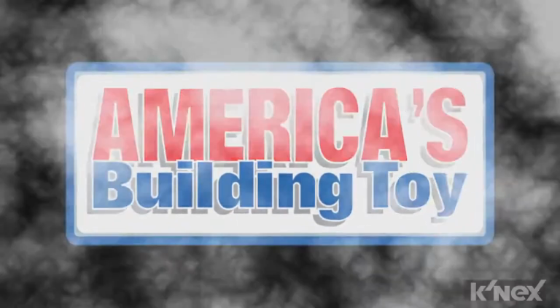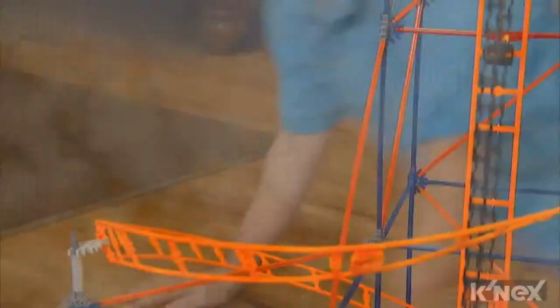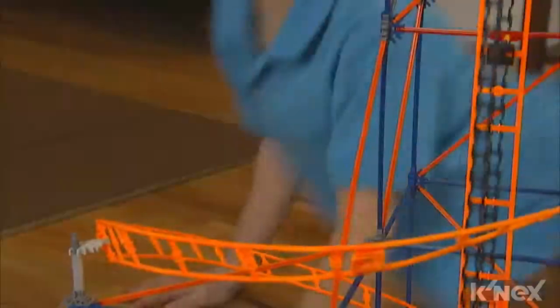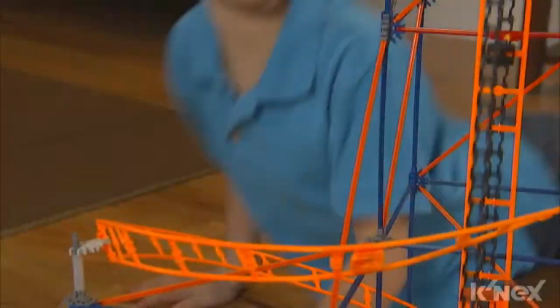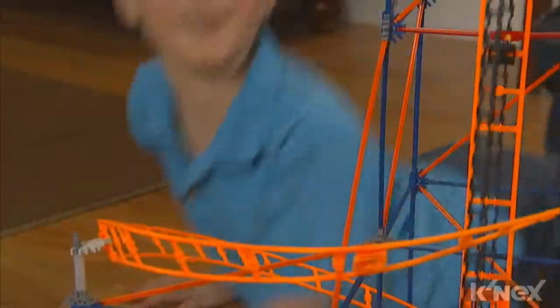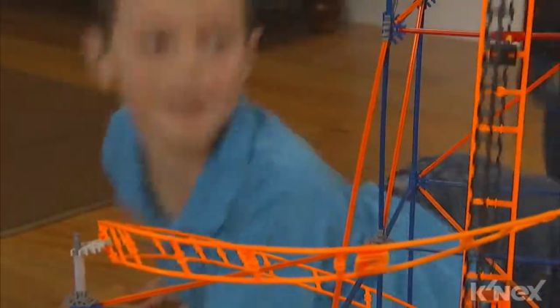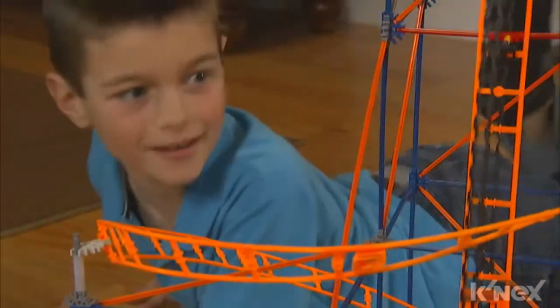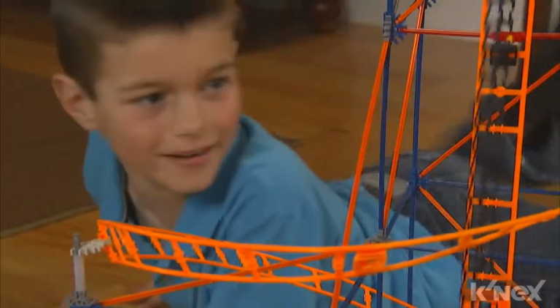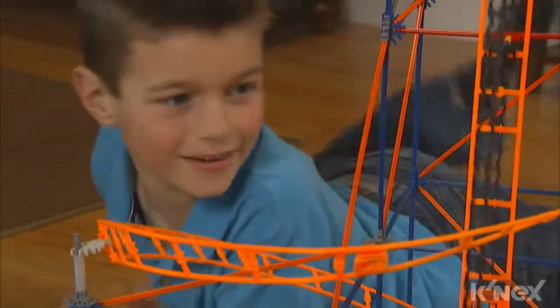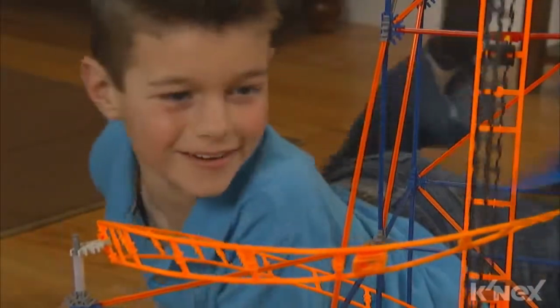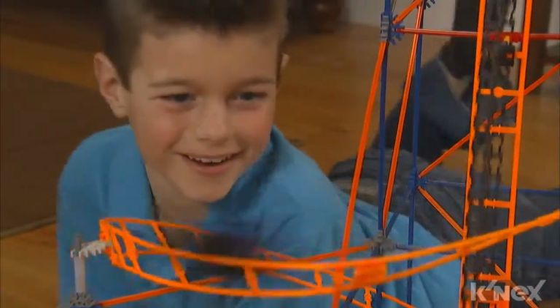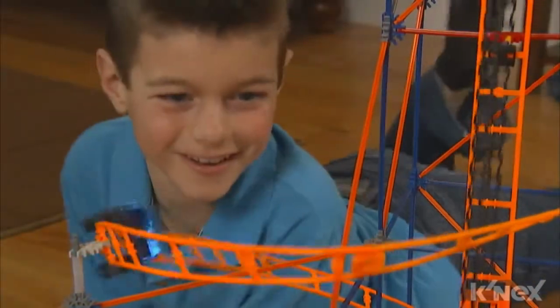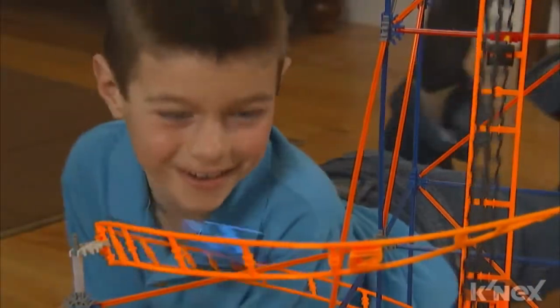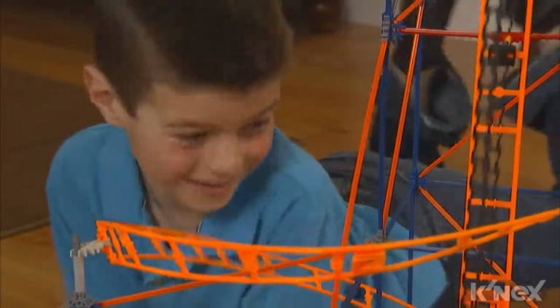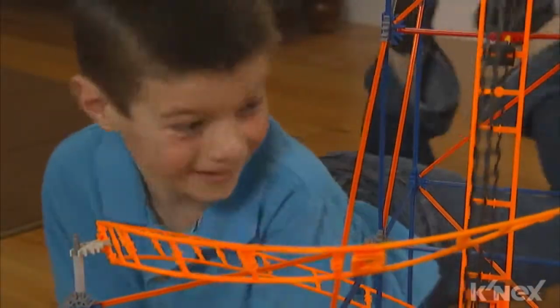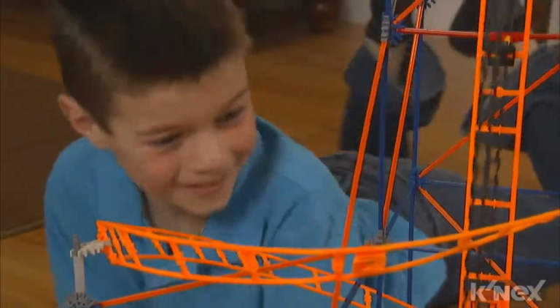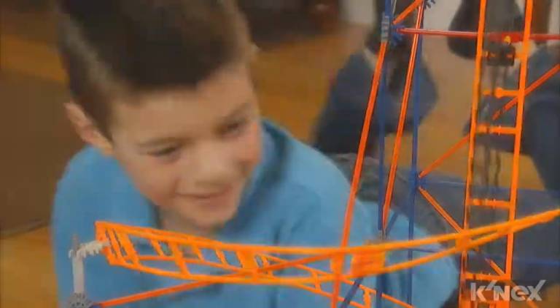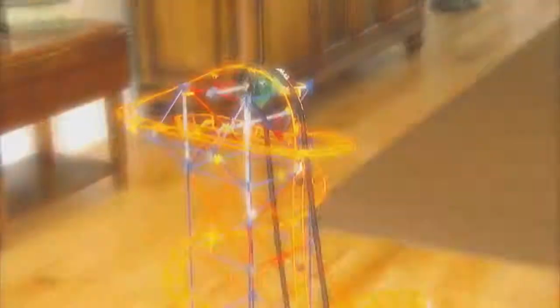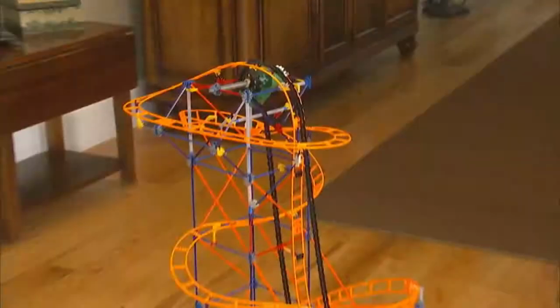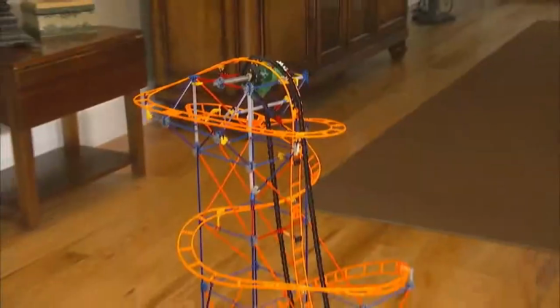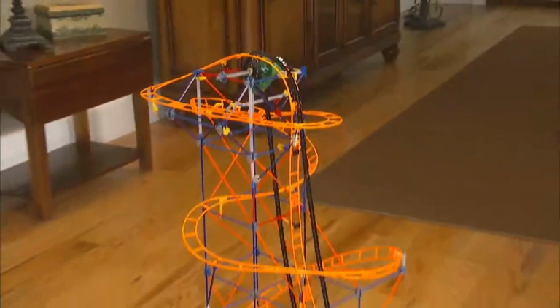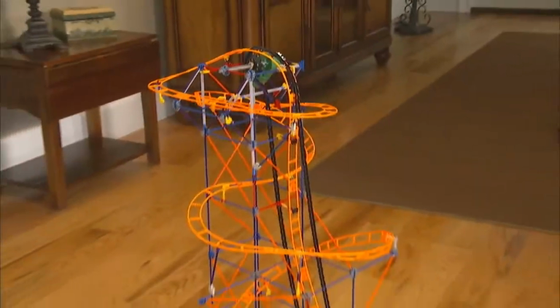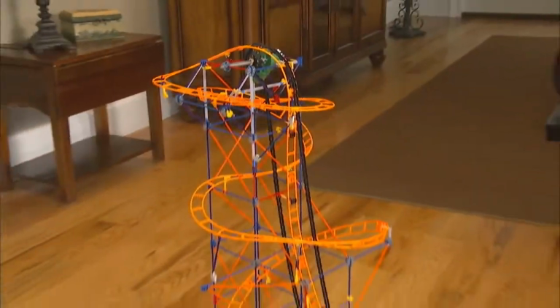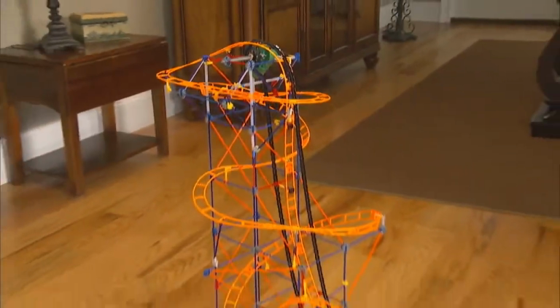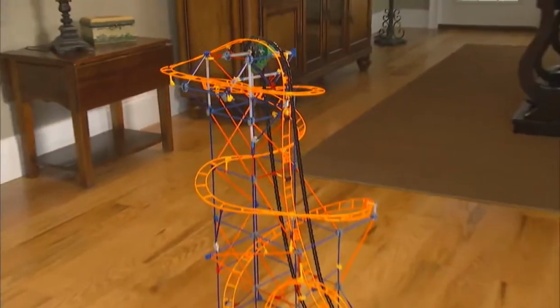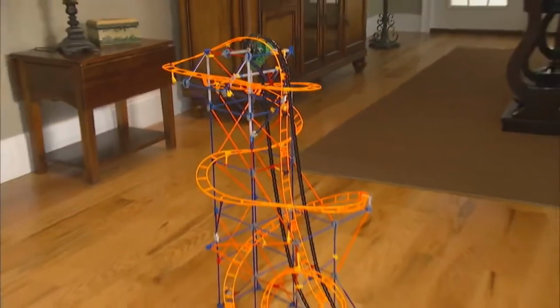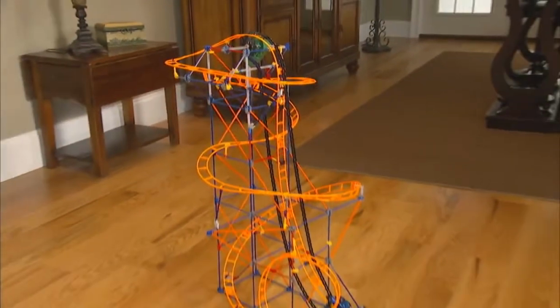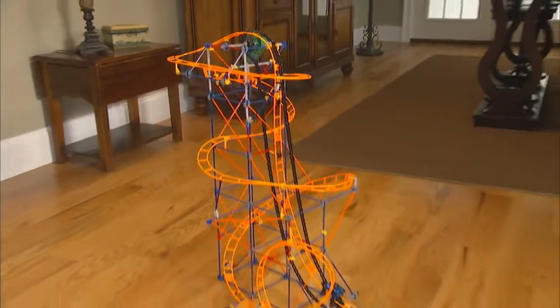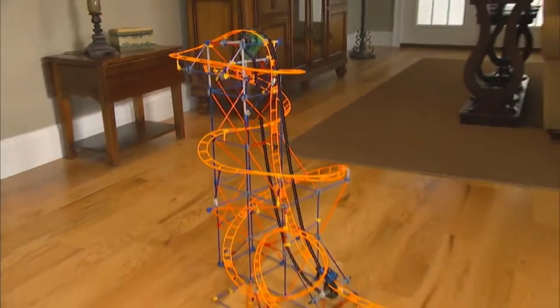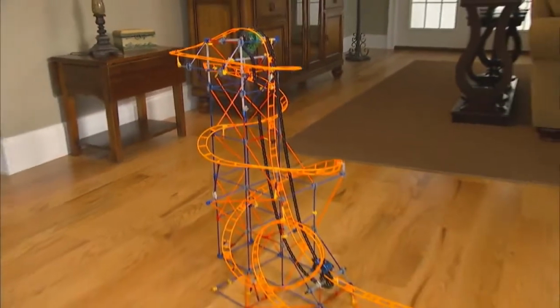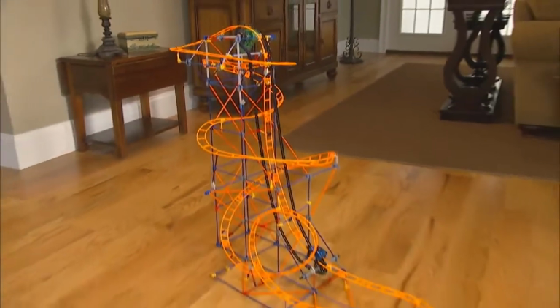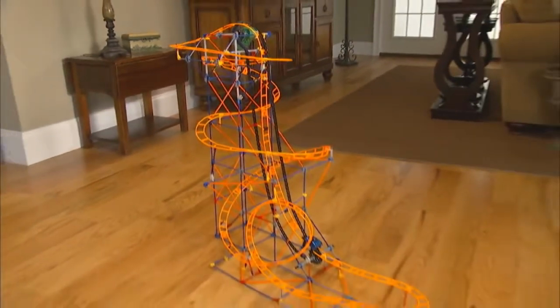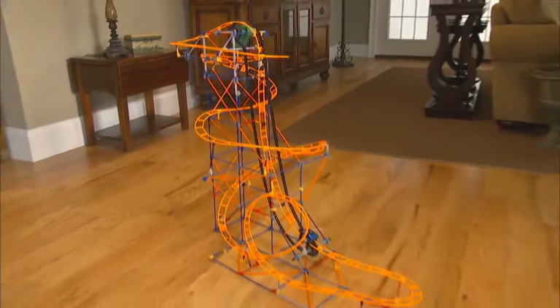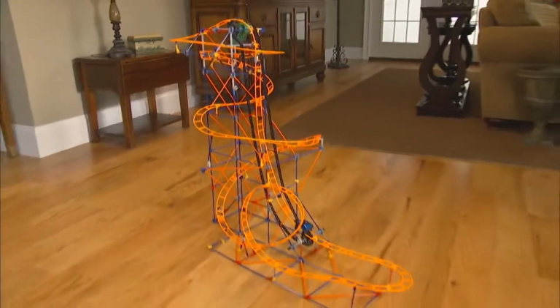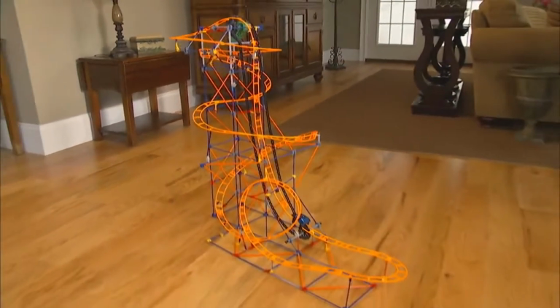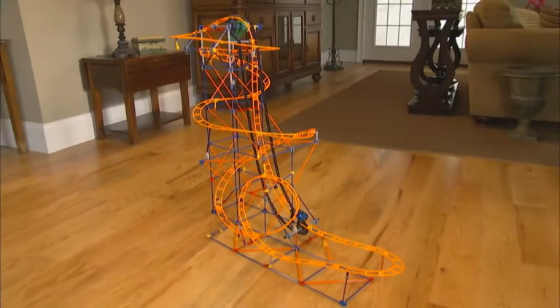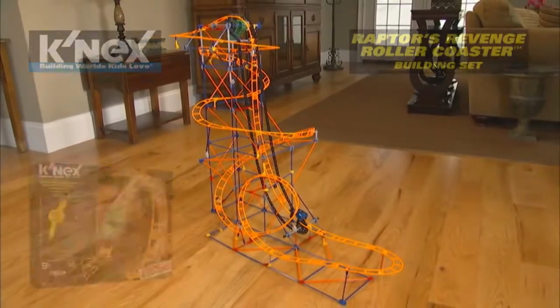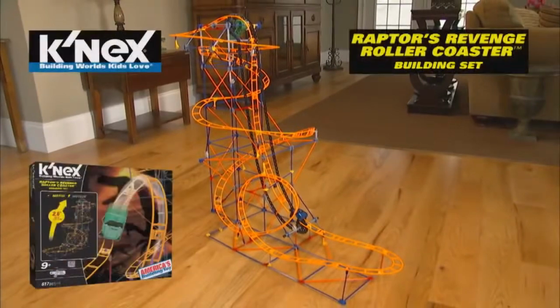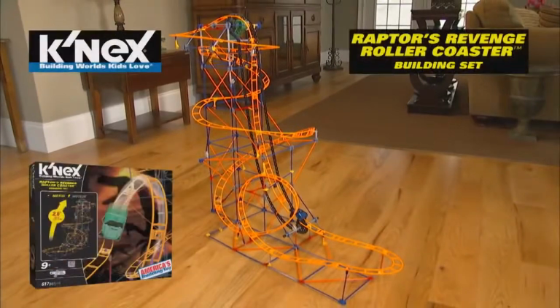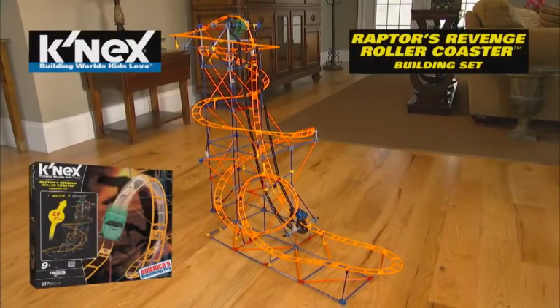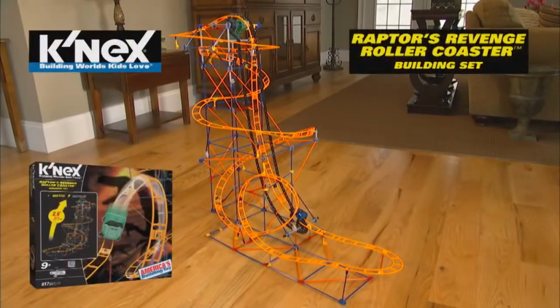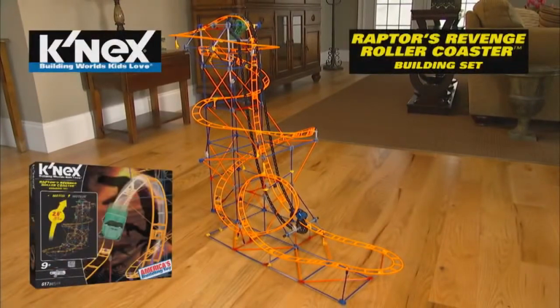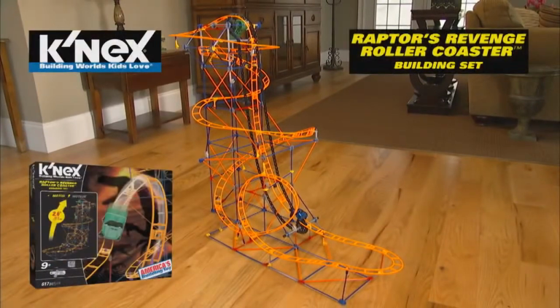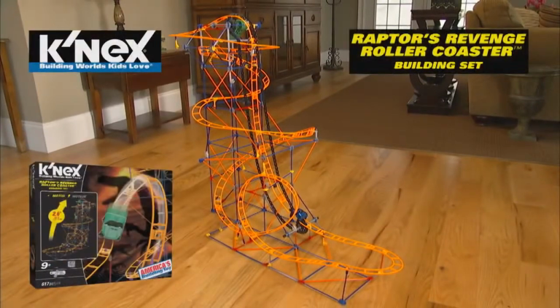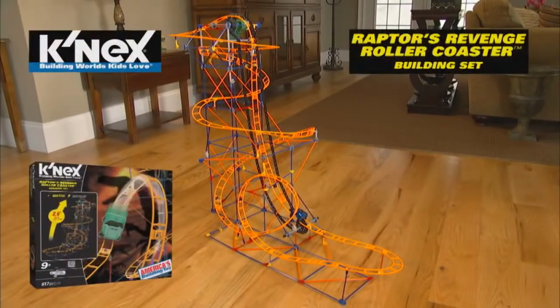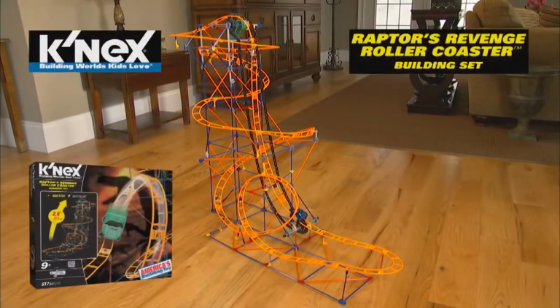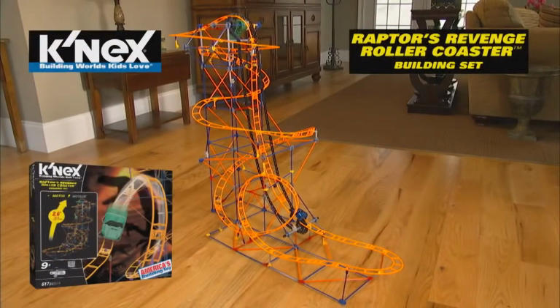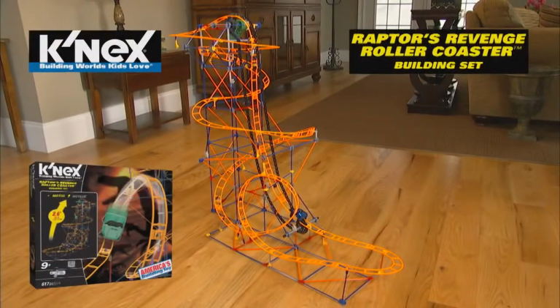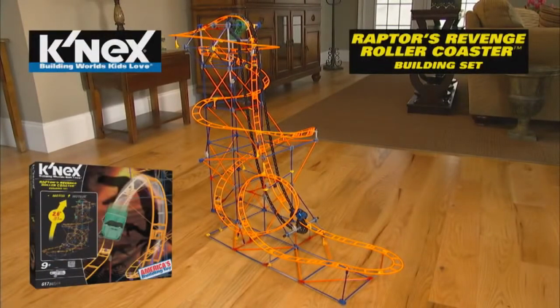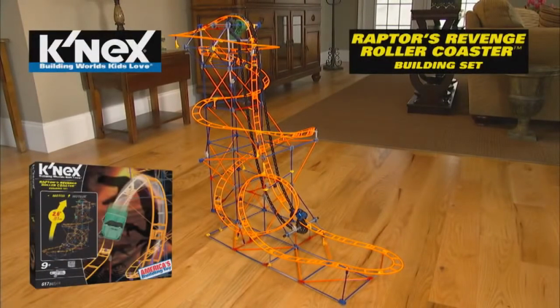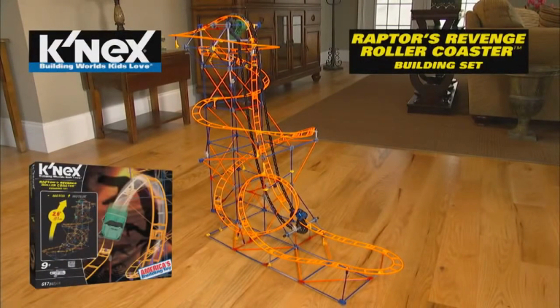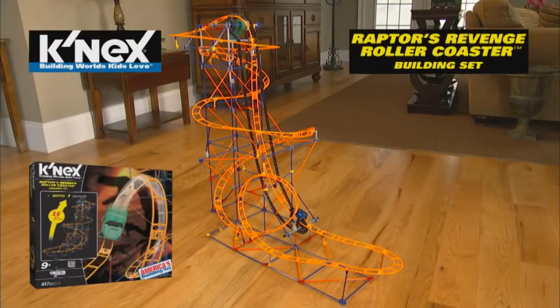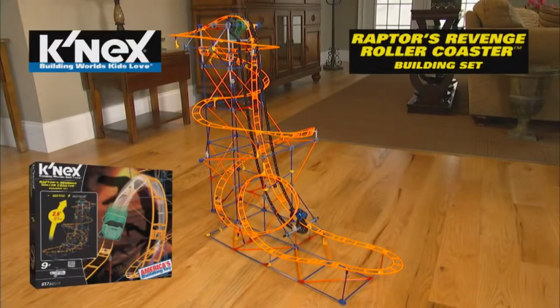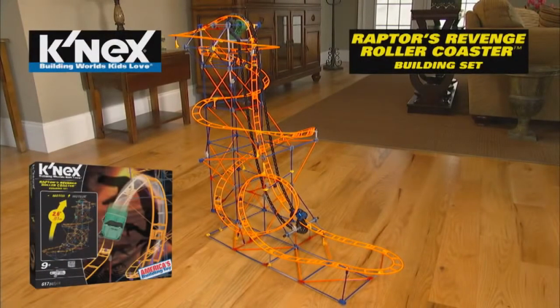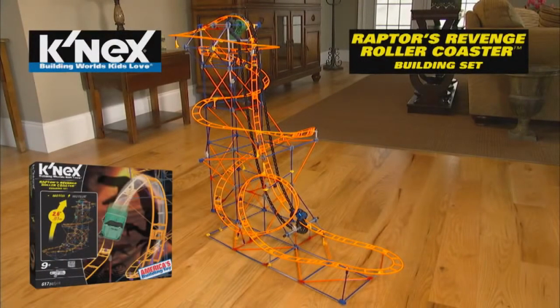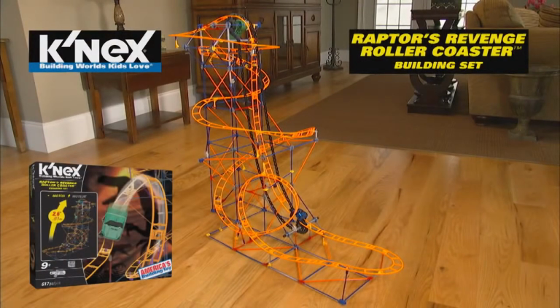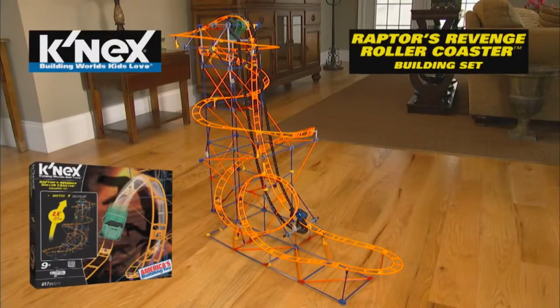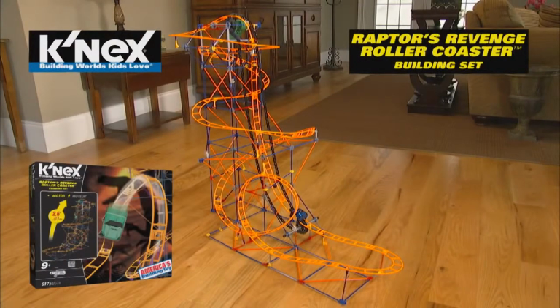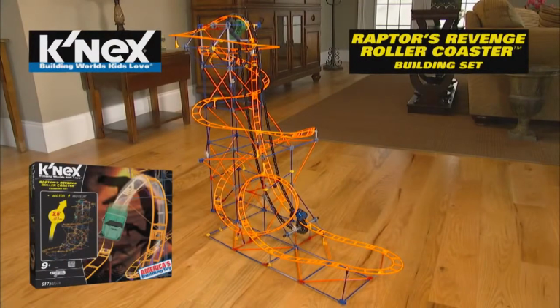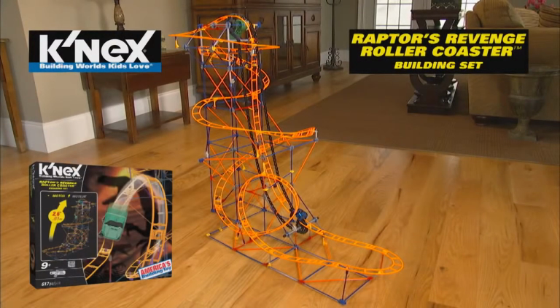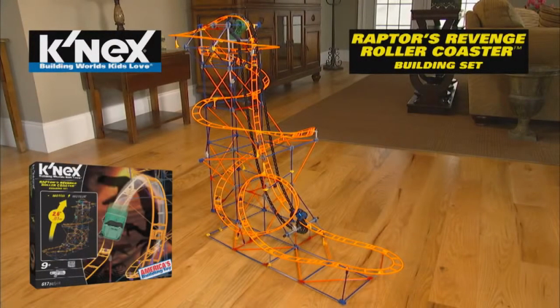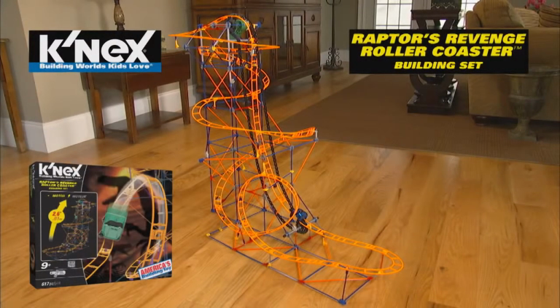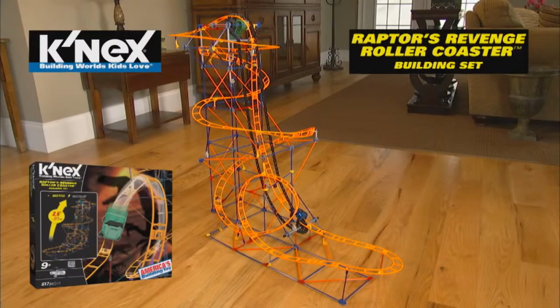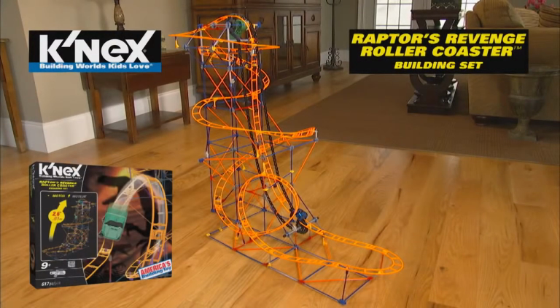Building worlds kids love with the K'nex Raptors Revenge roller coaster building set. Batteries not included, car color may vary.